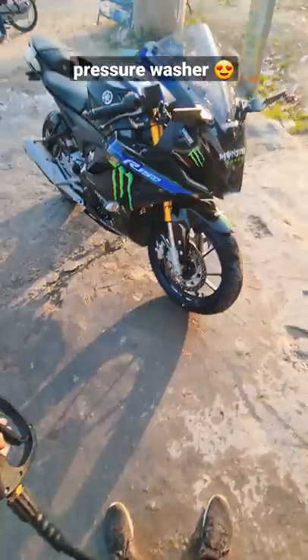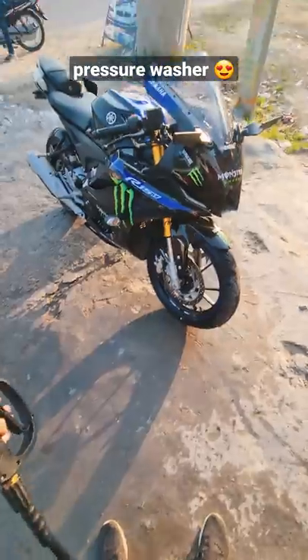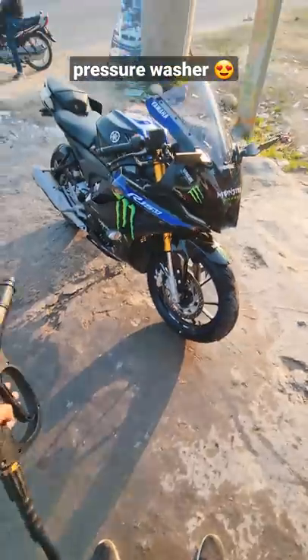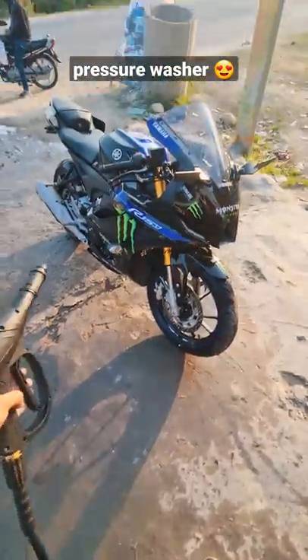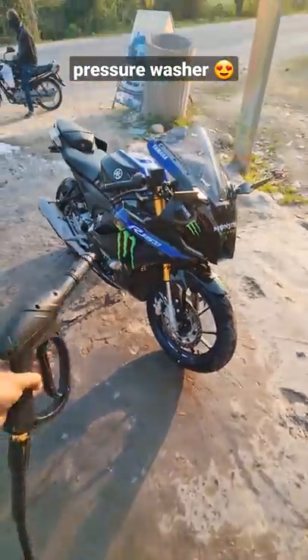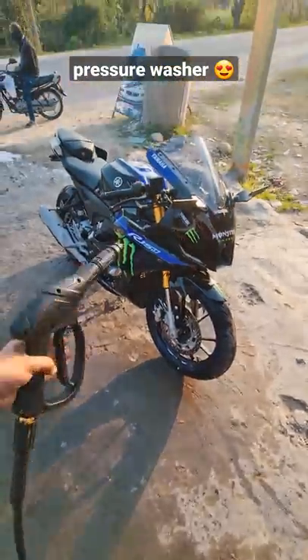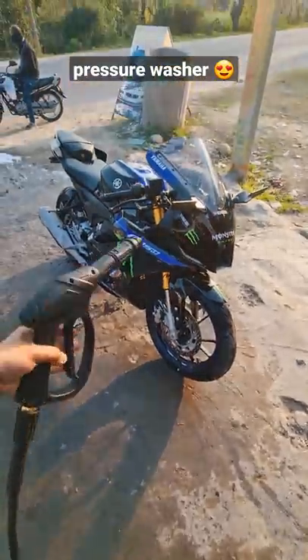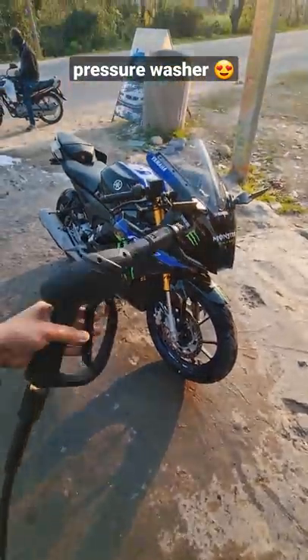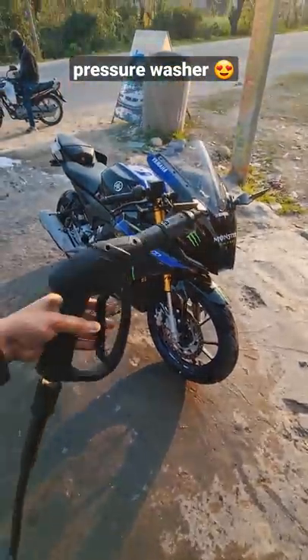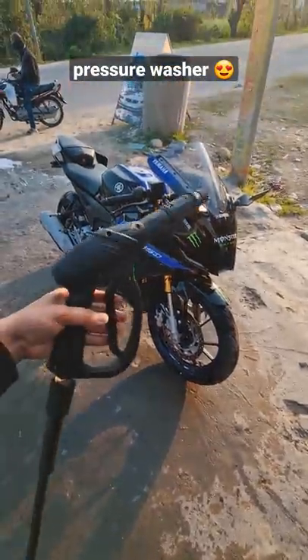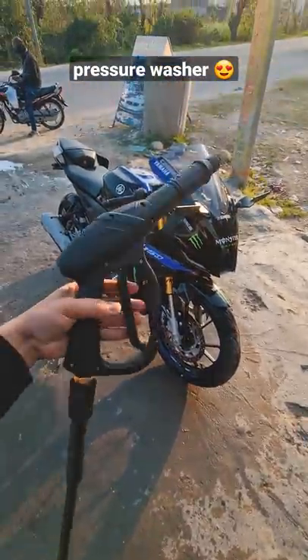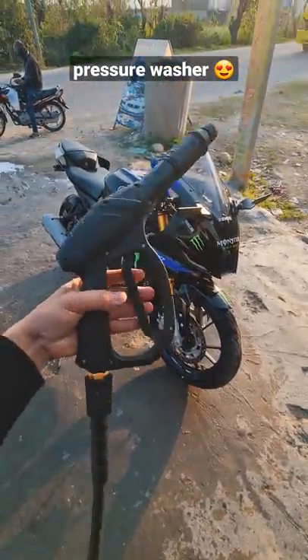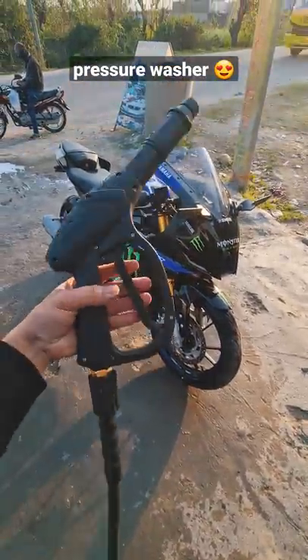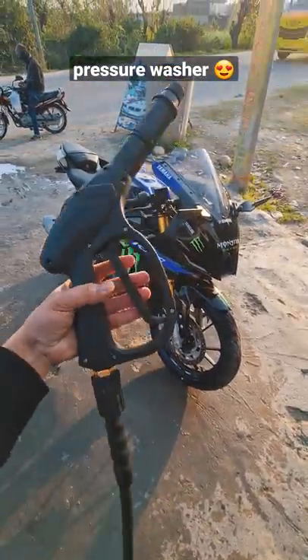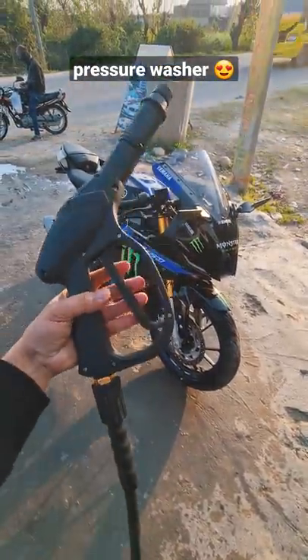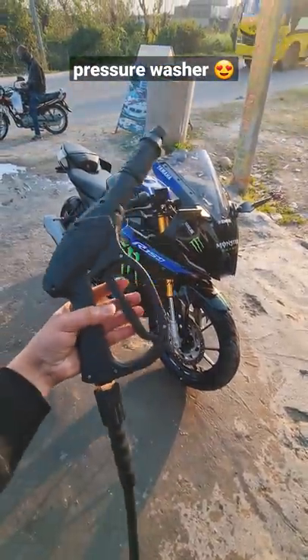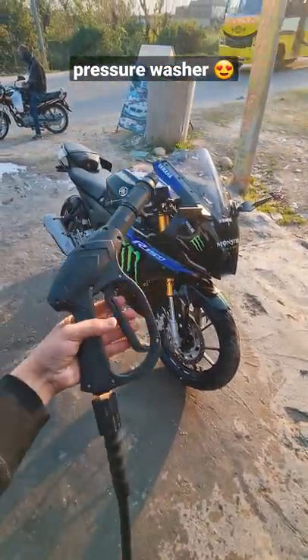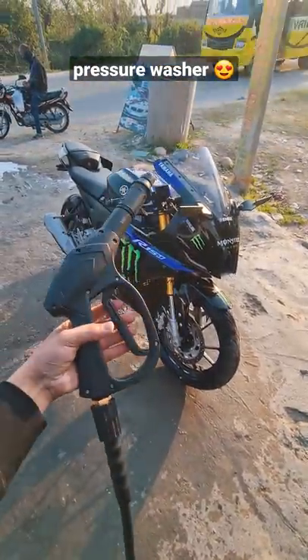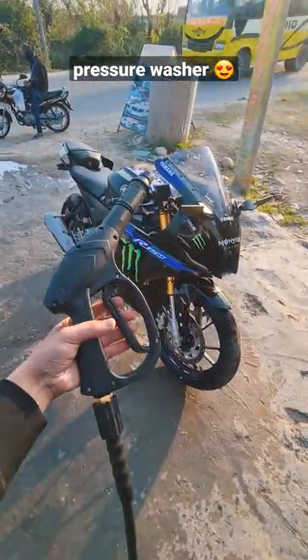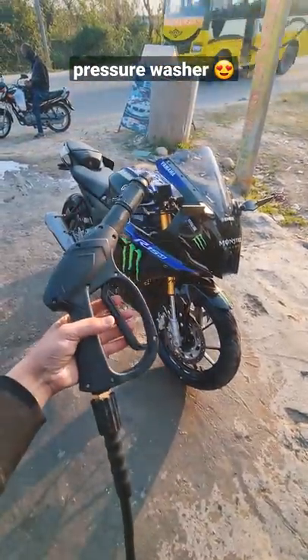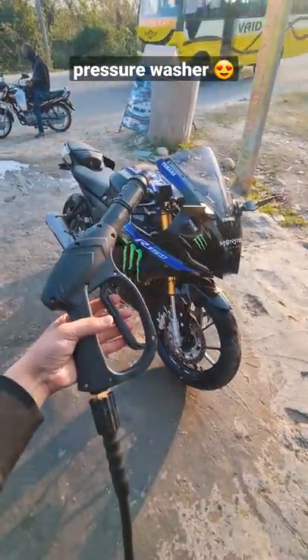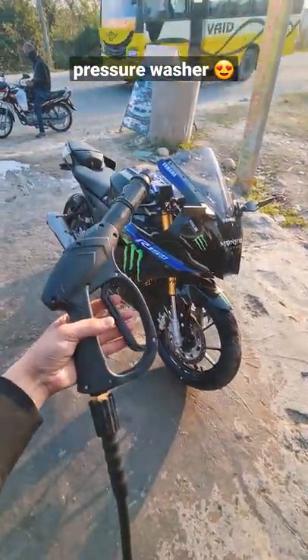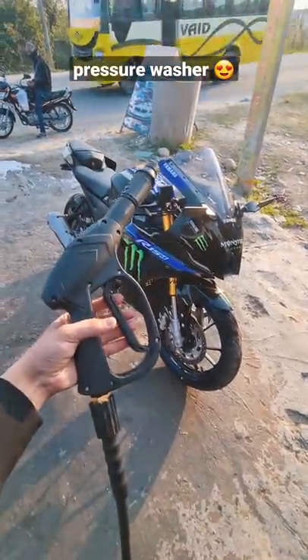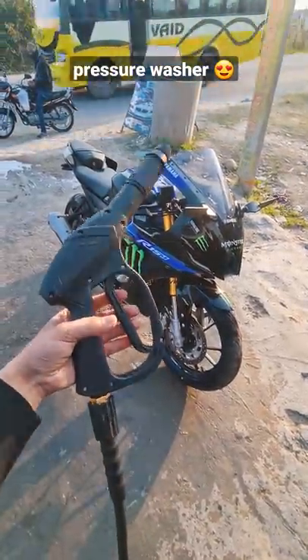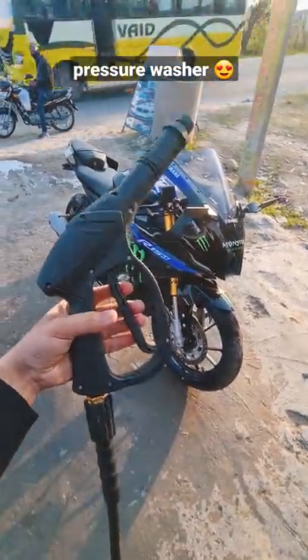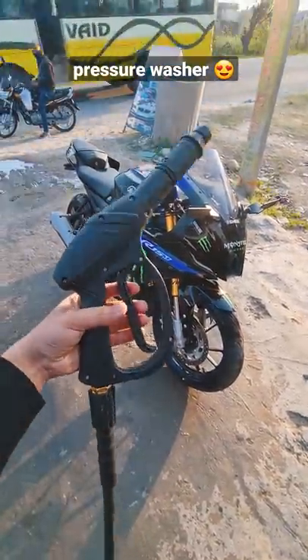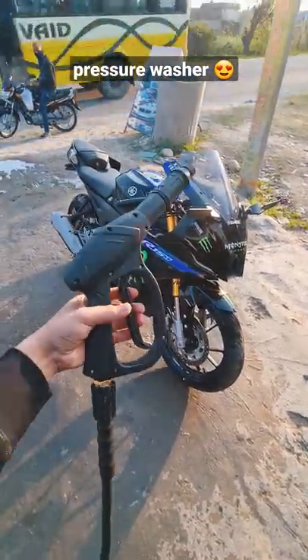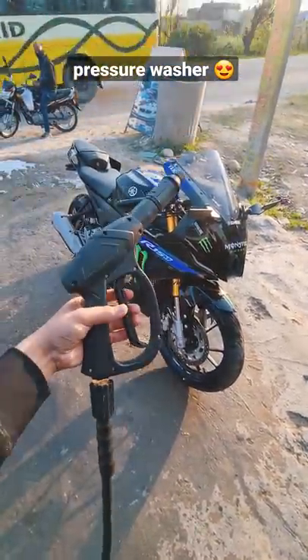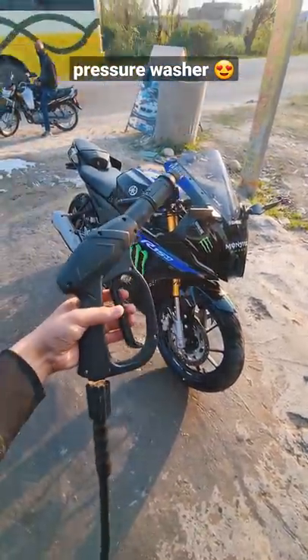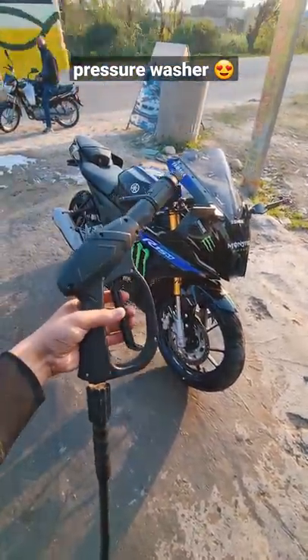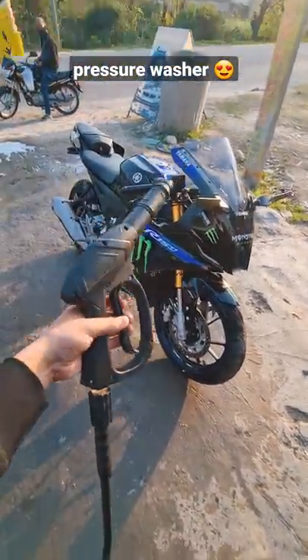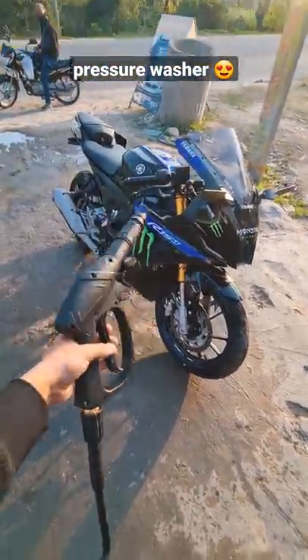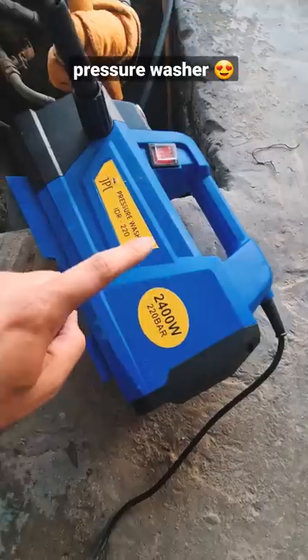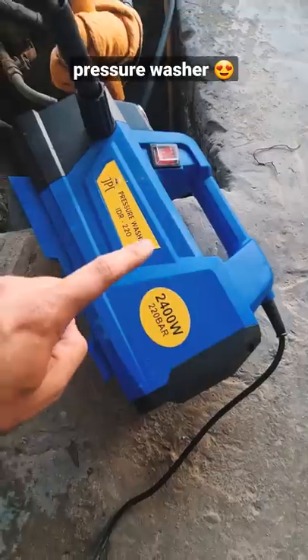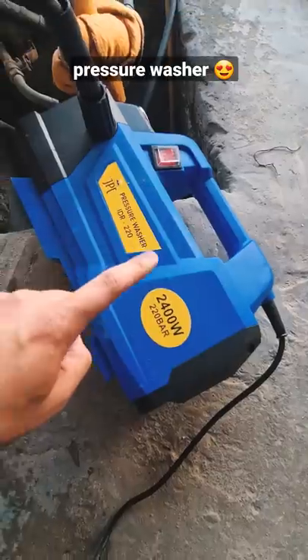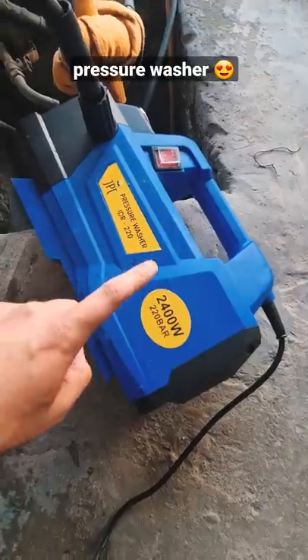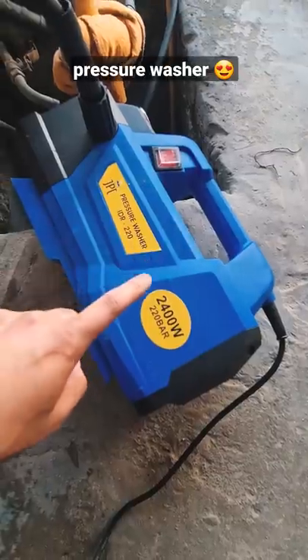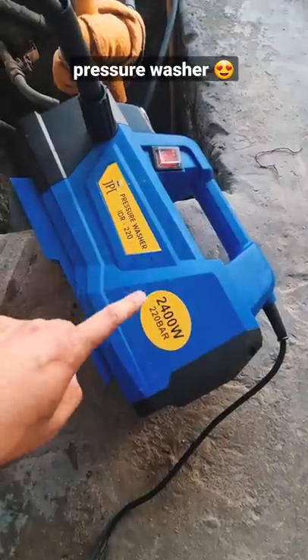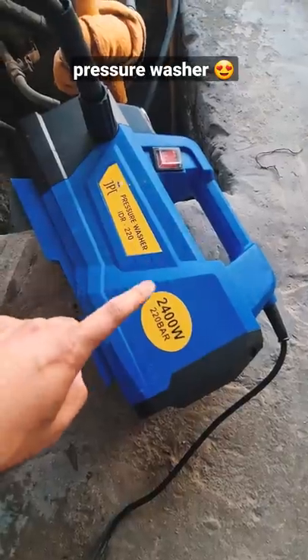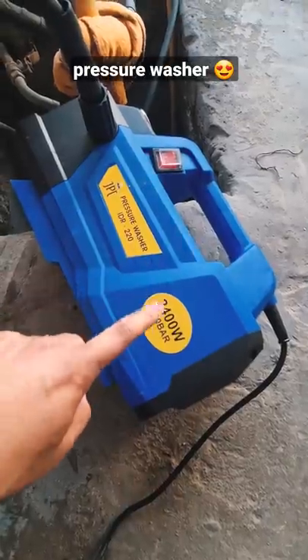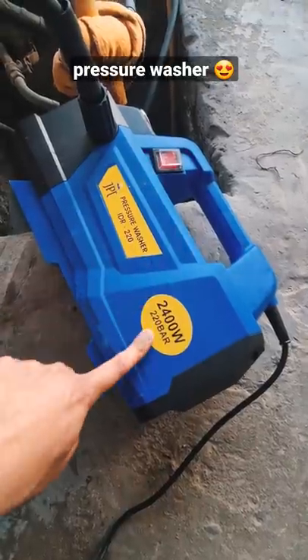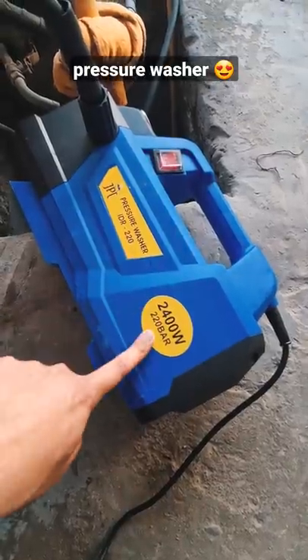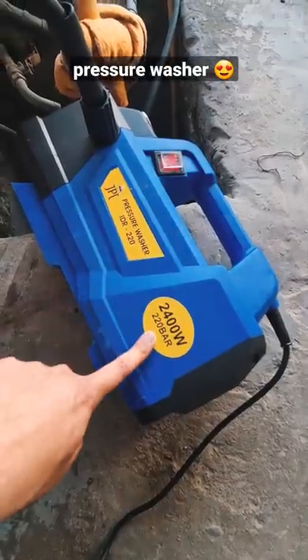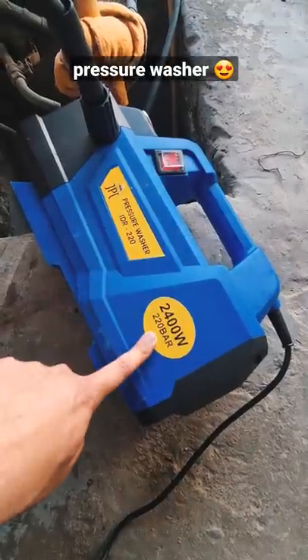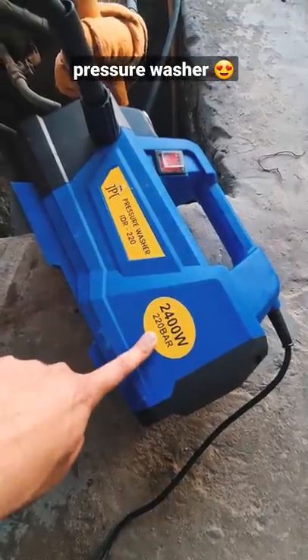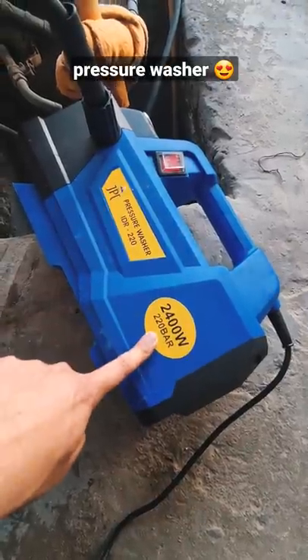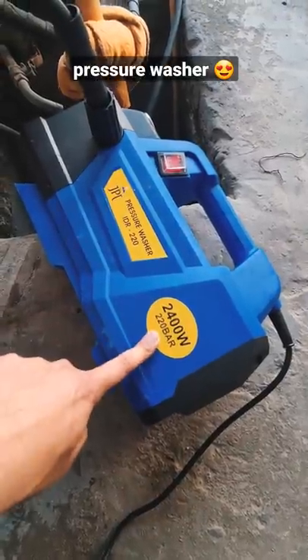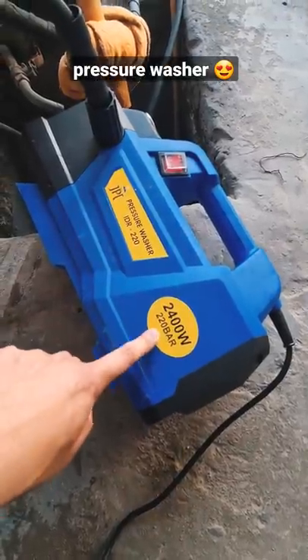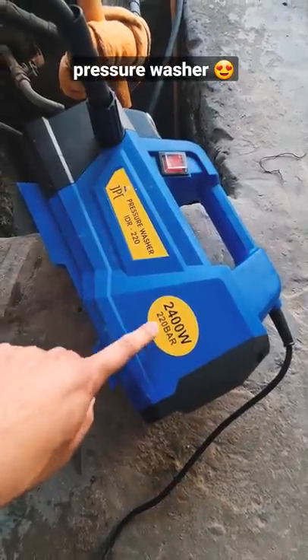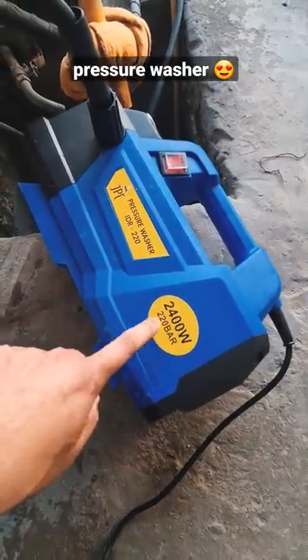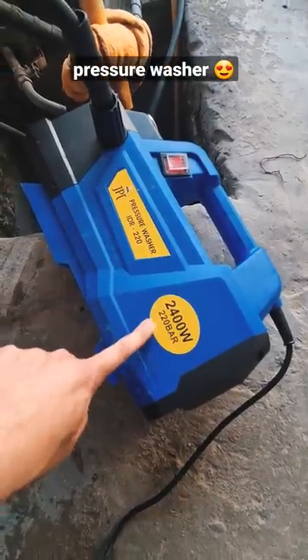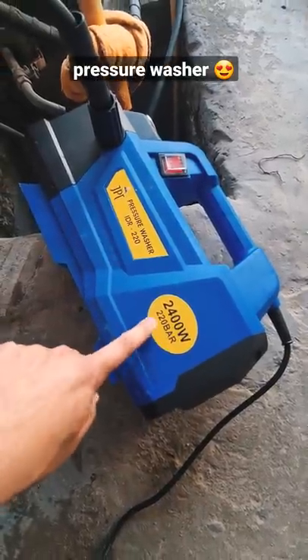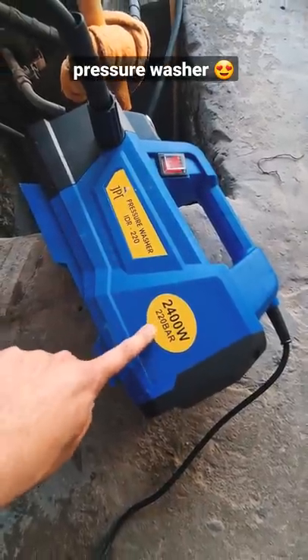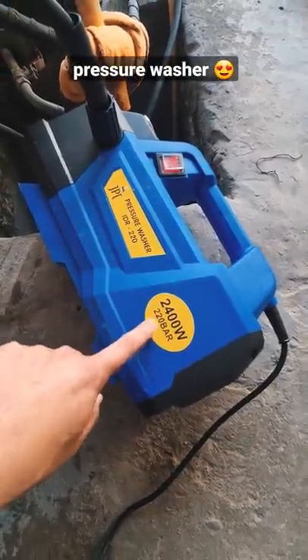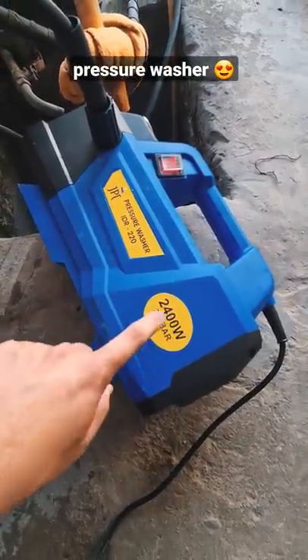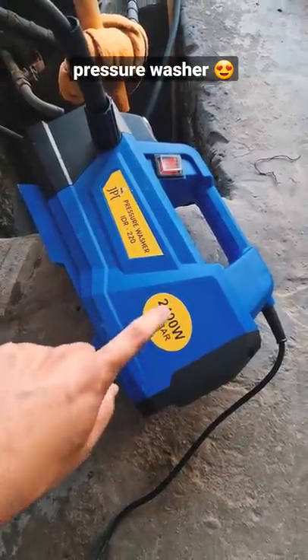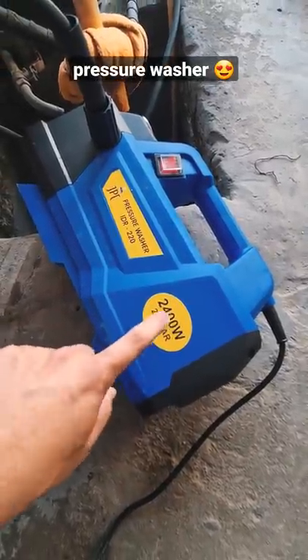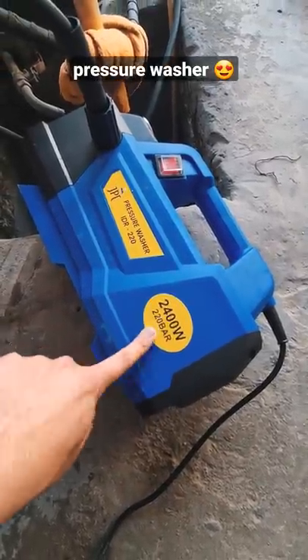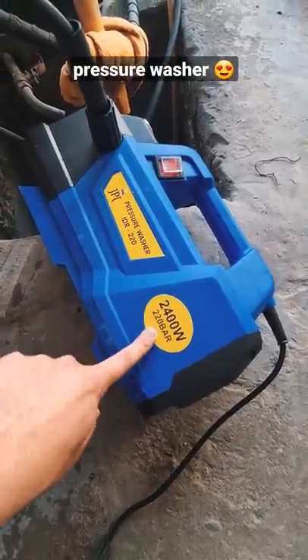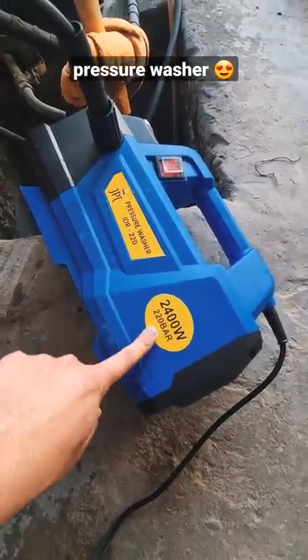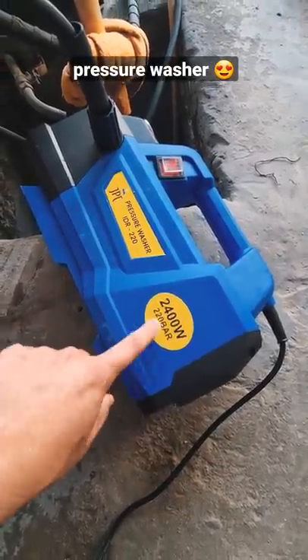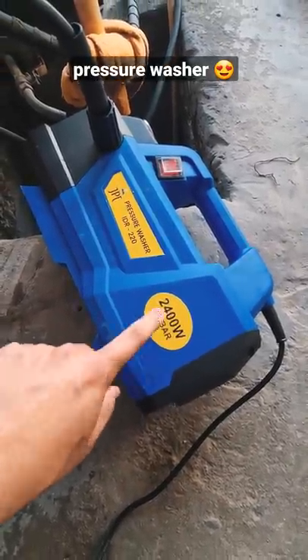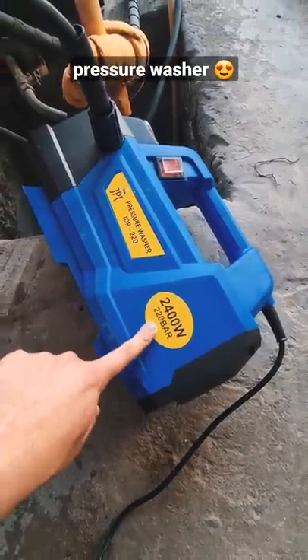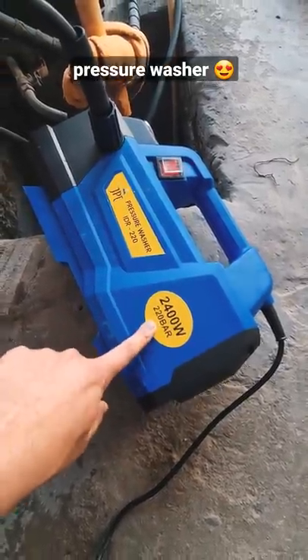Guys, which is the most powerful pump for the bike? This machine is 2400W with 220 bar pressure.